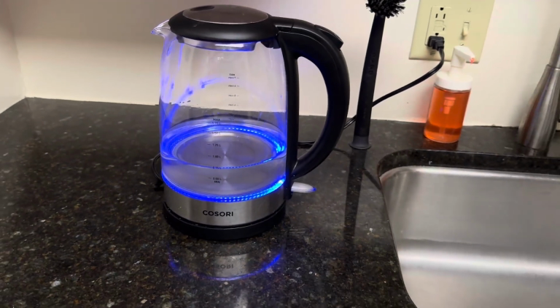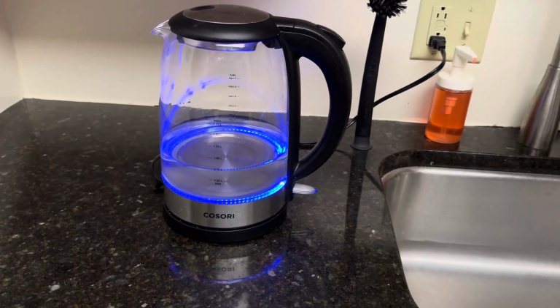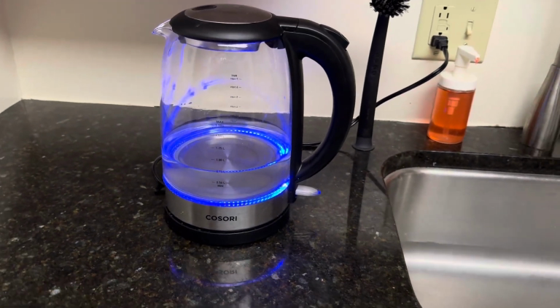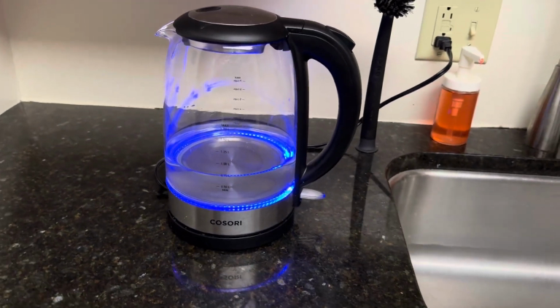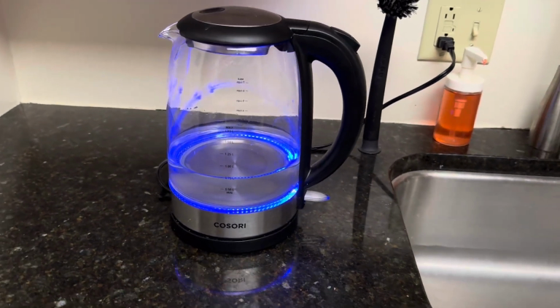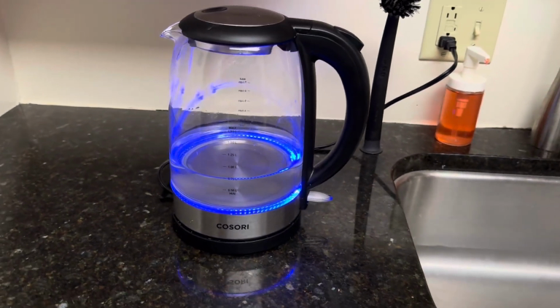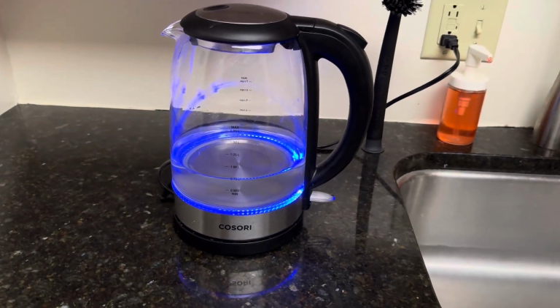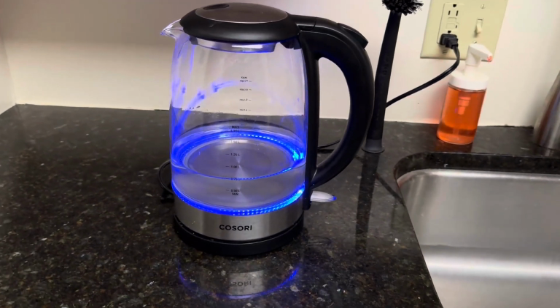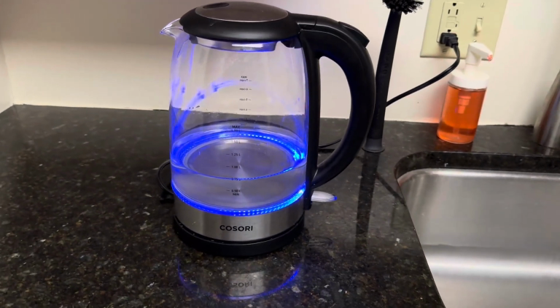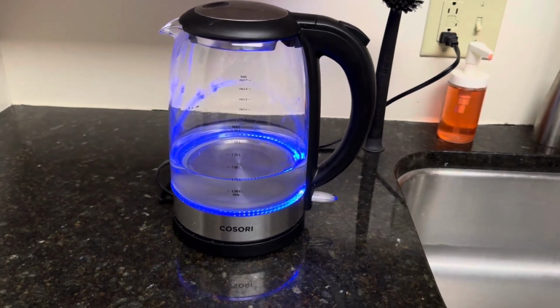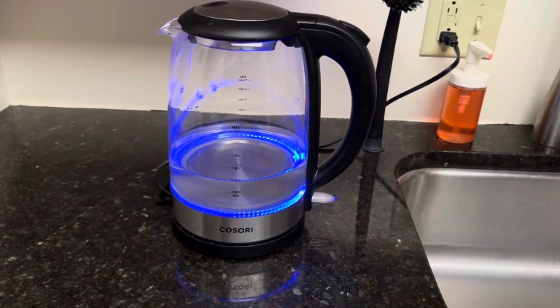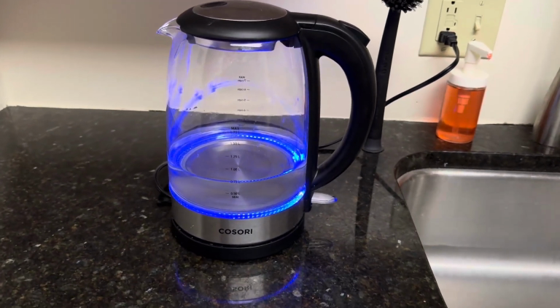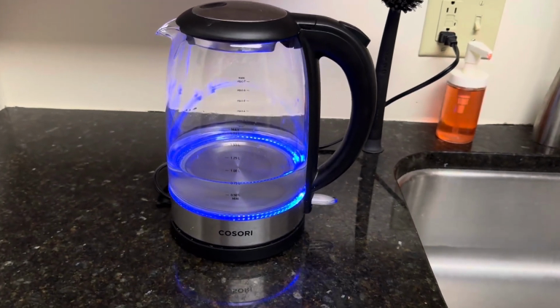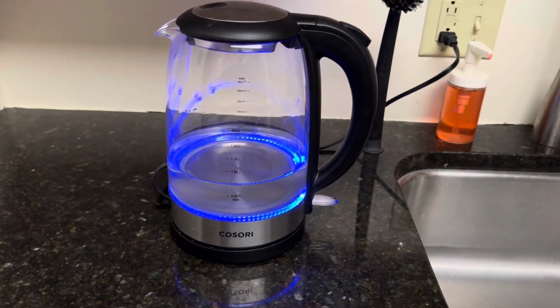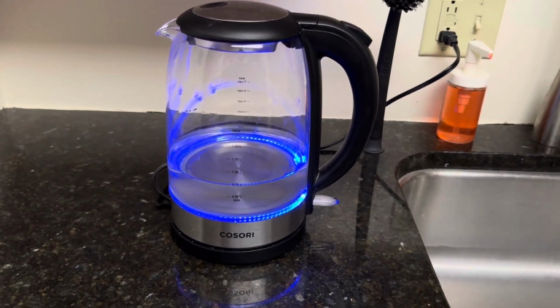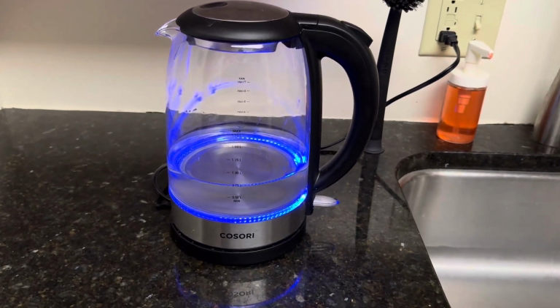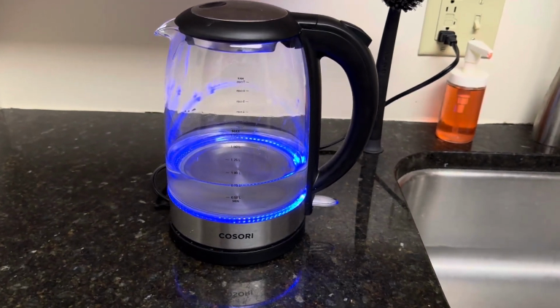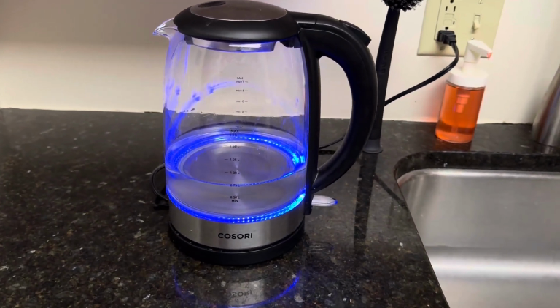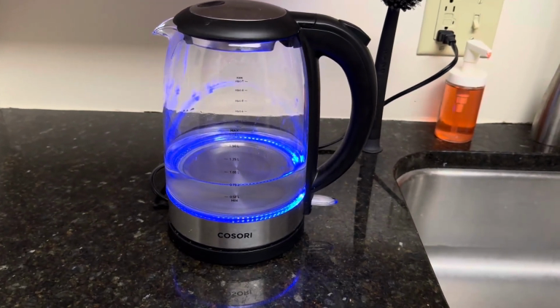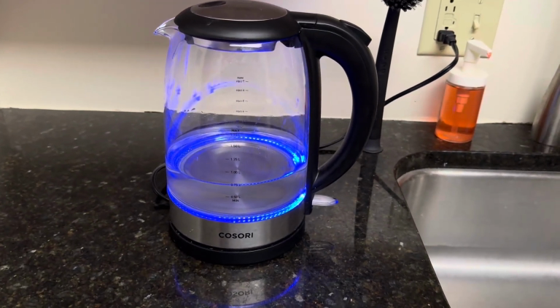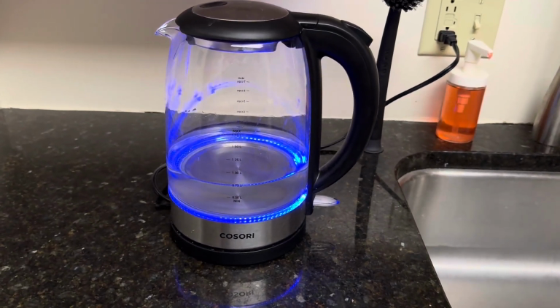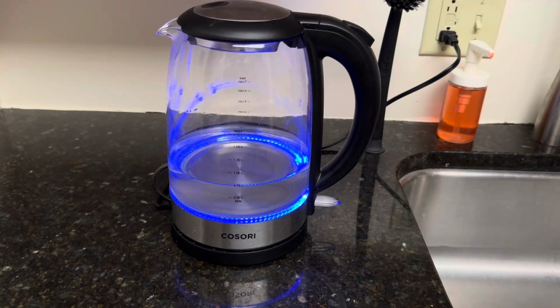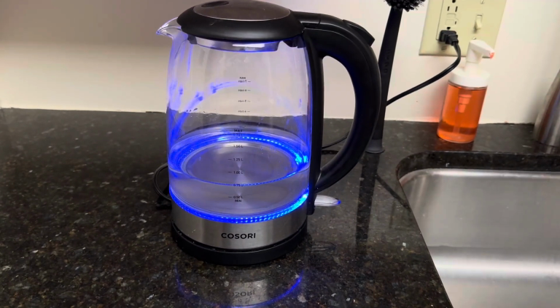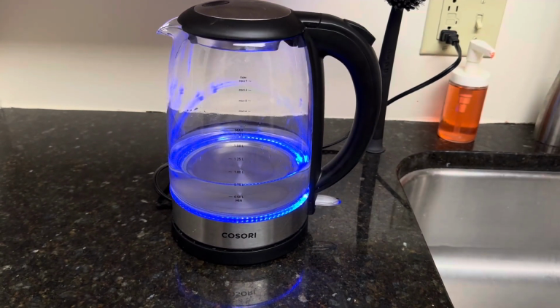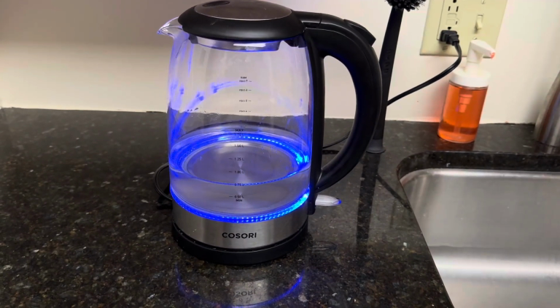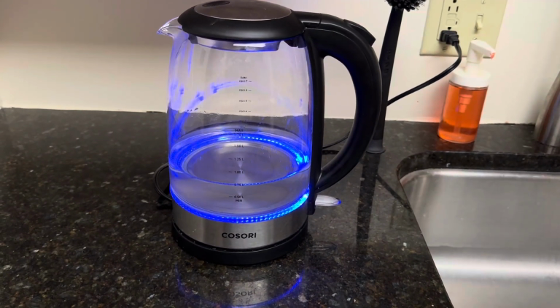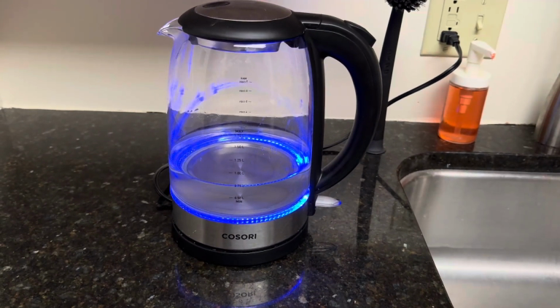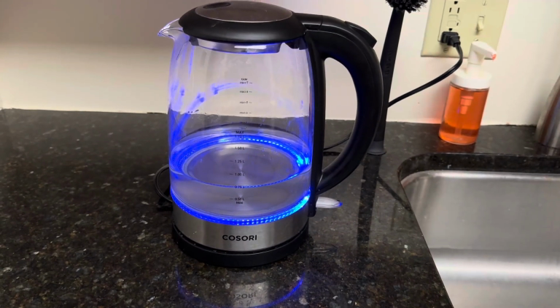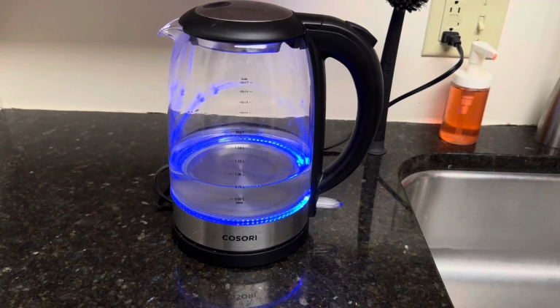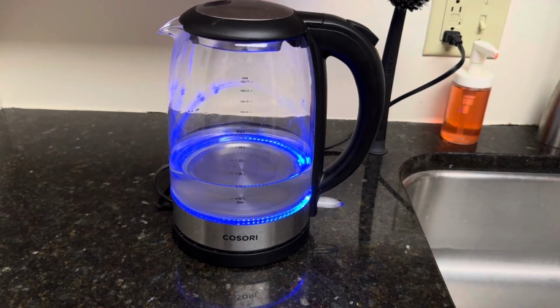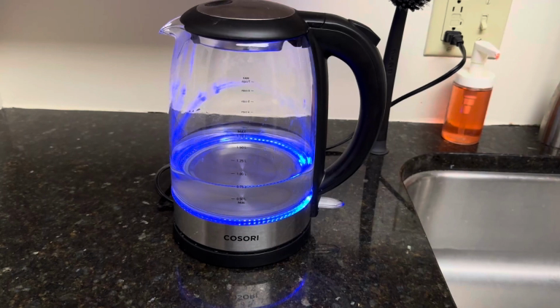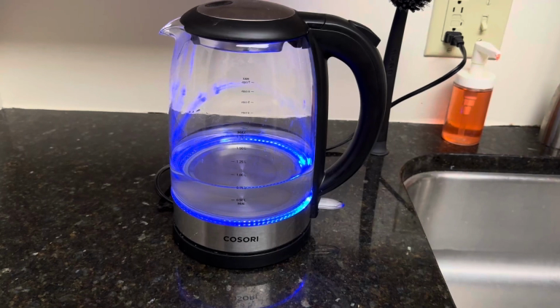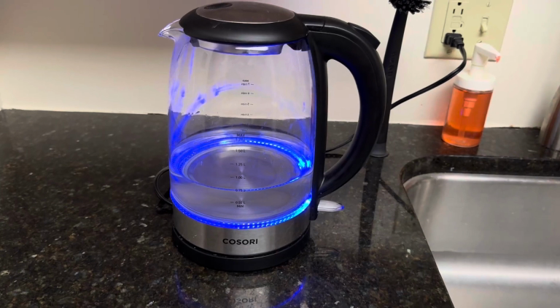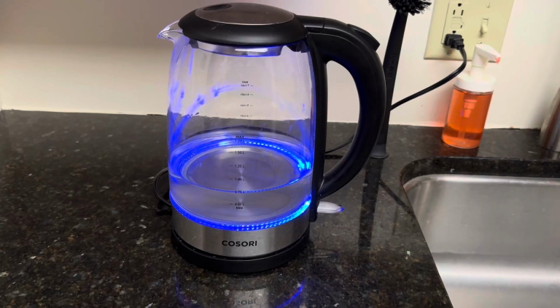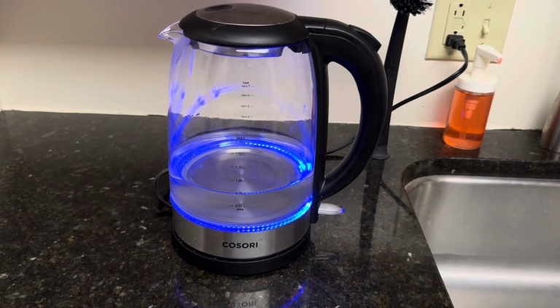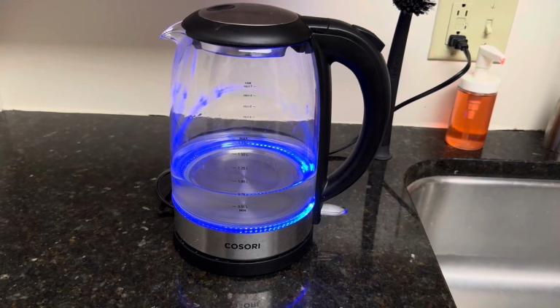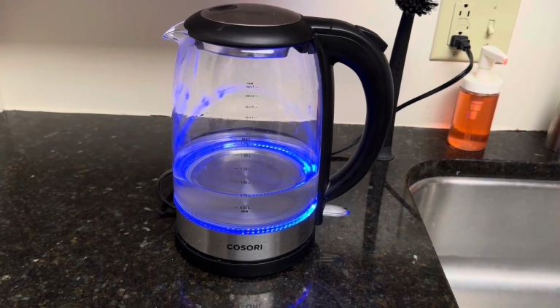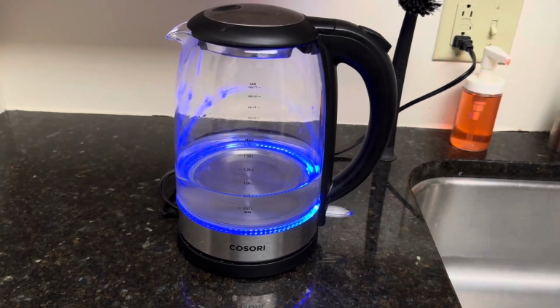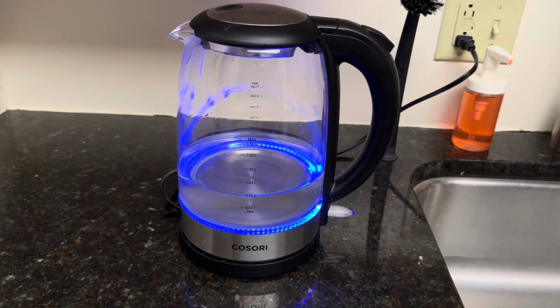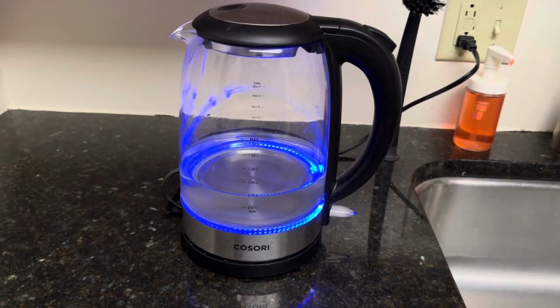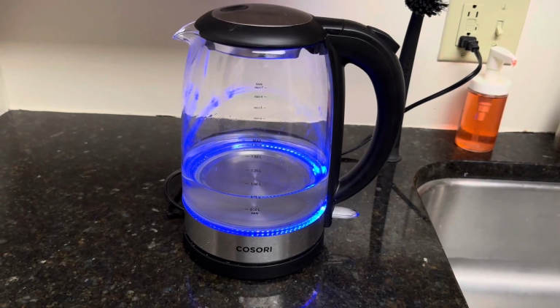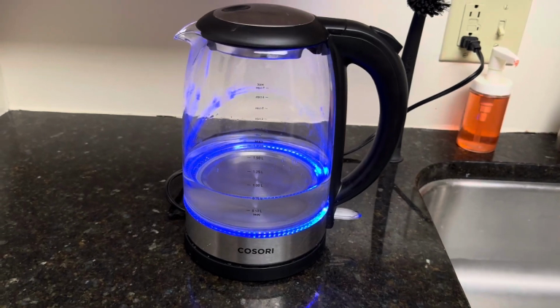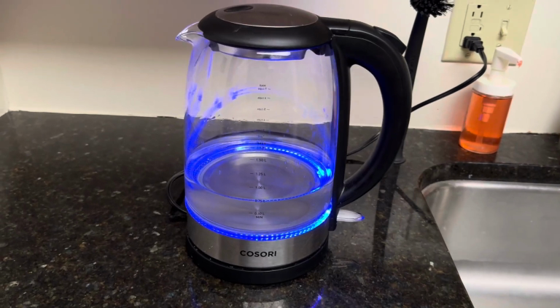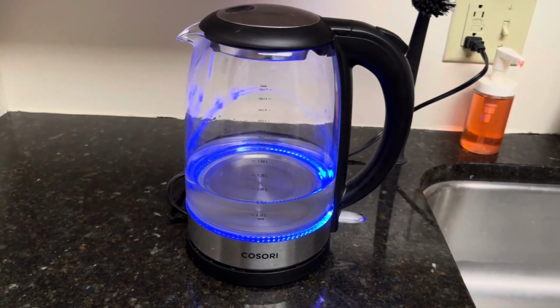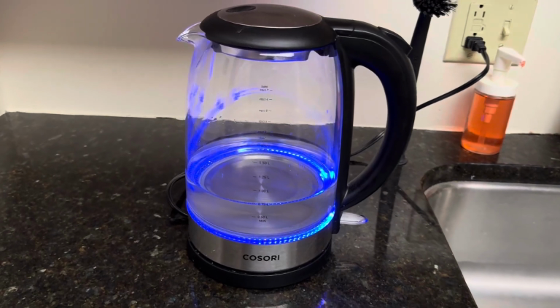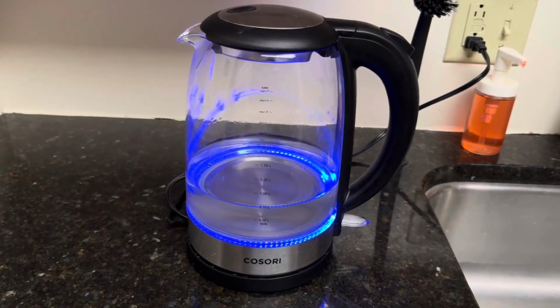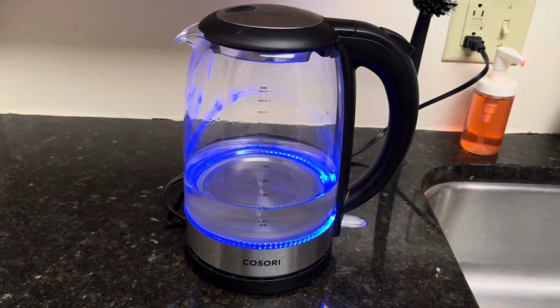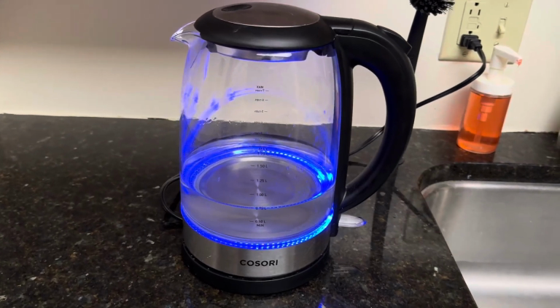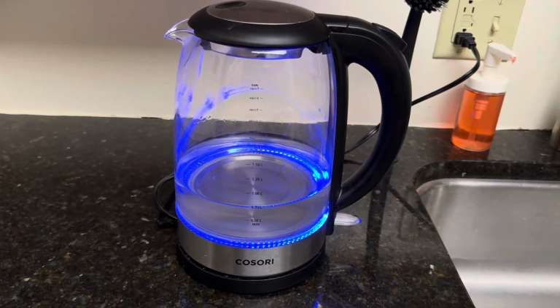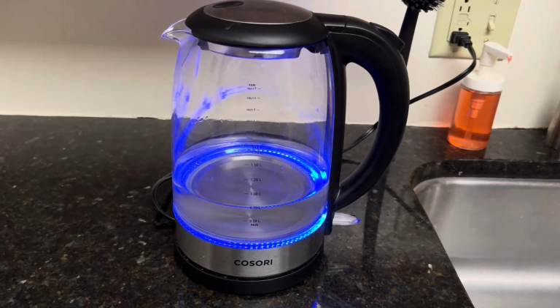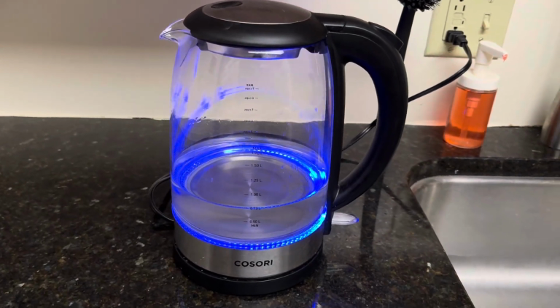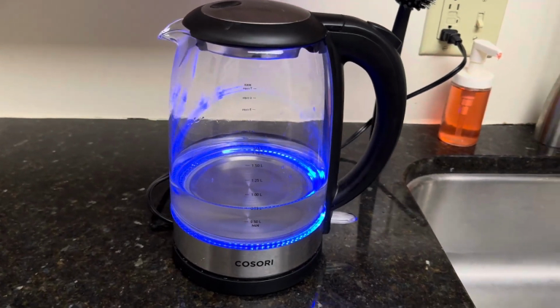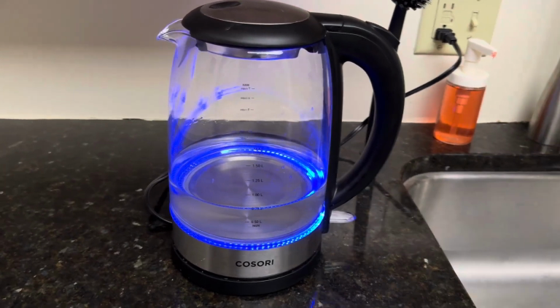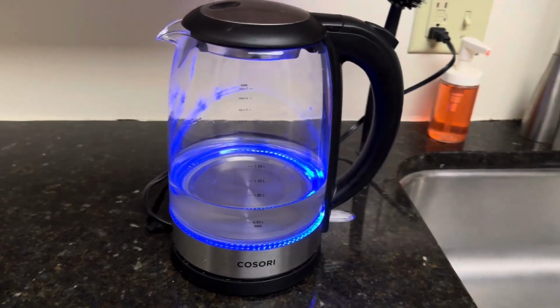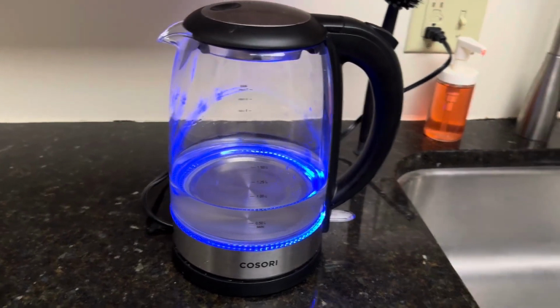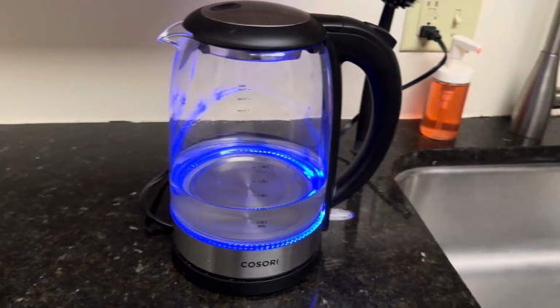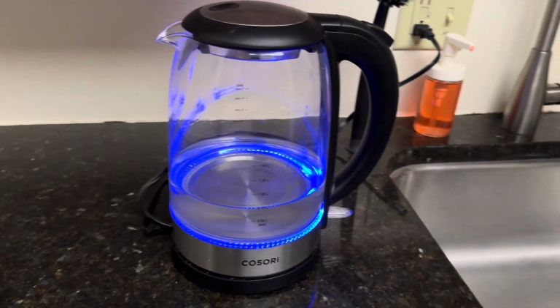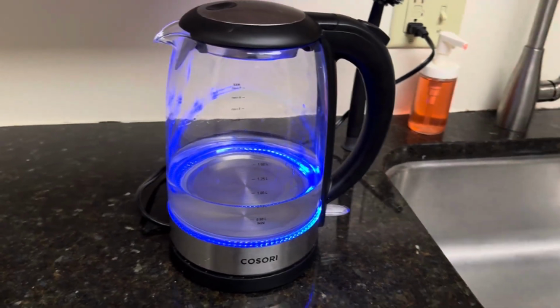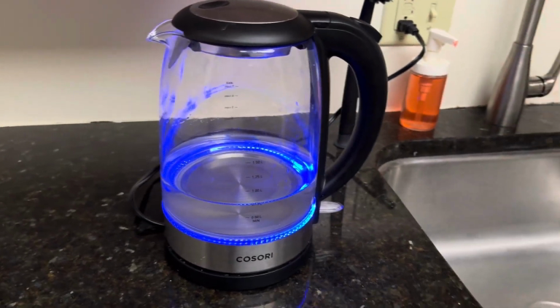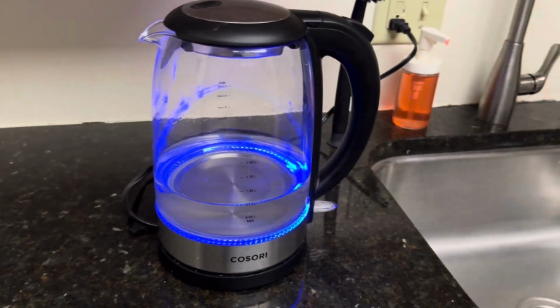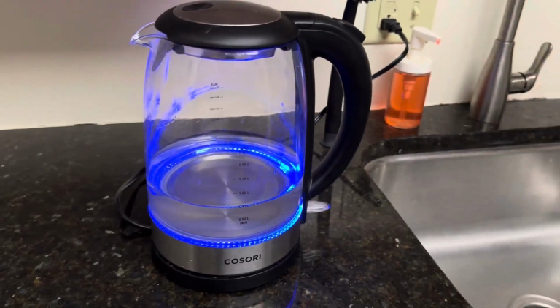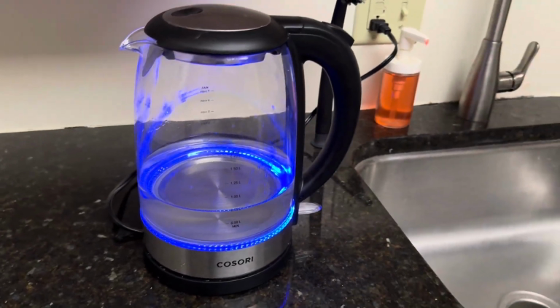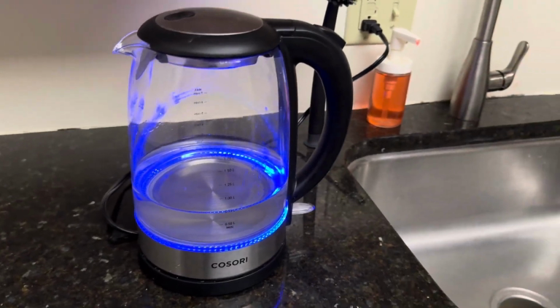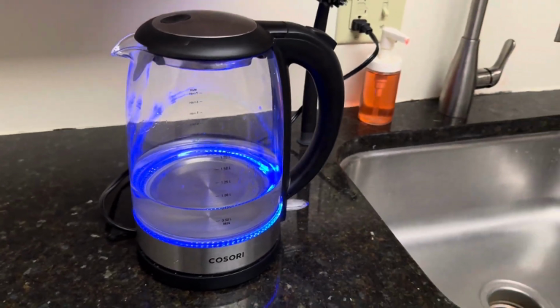If you only have about two cups of water in there, it's only going to take three minutes. The more water that you have, the longer it takes, up to seven minutes.